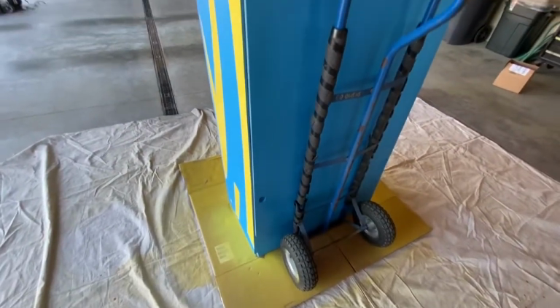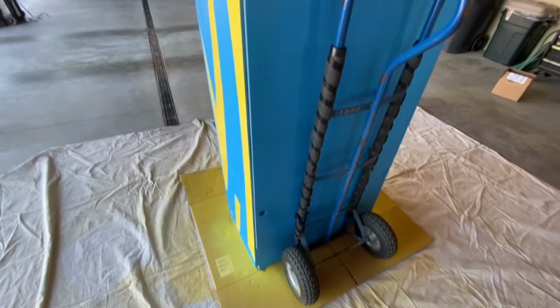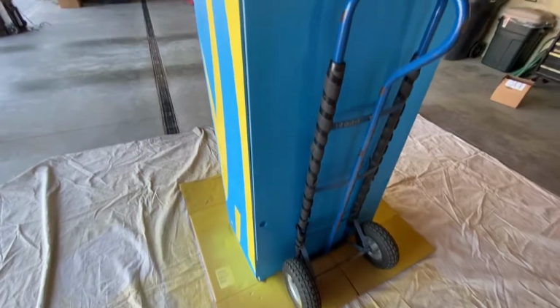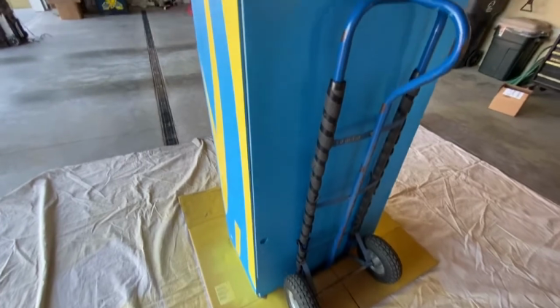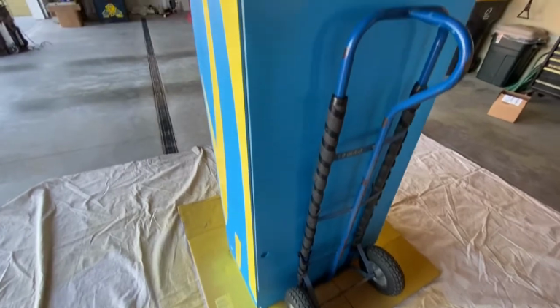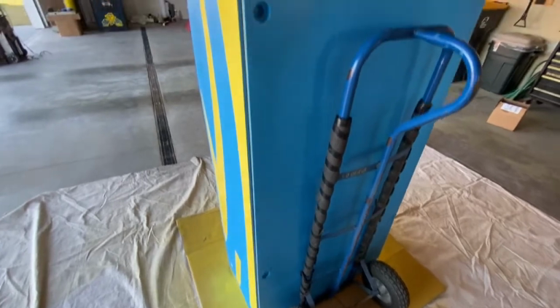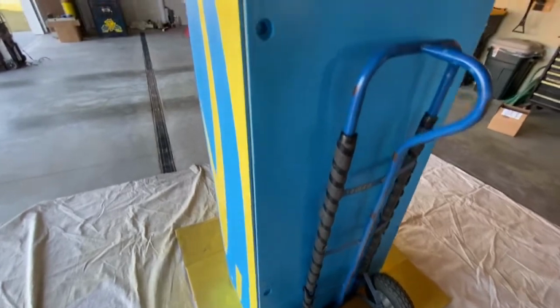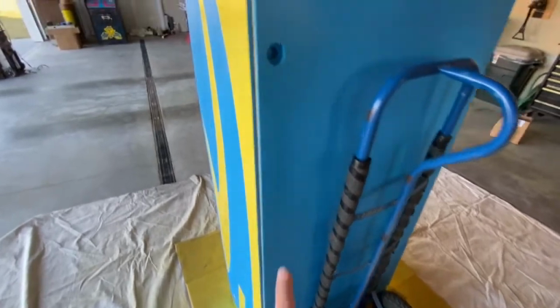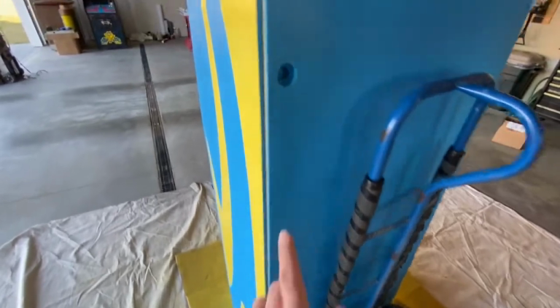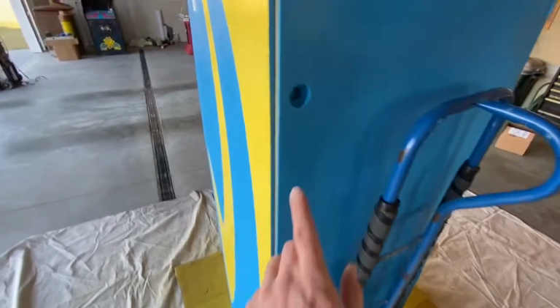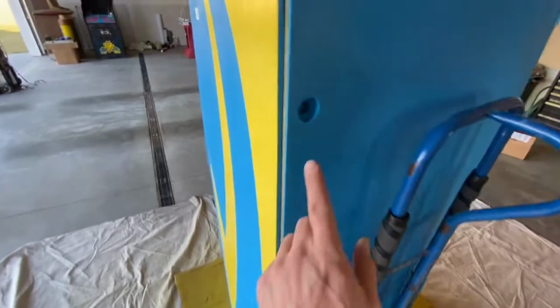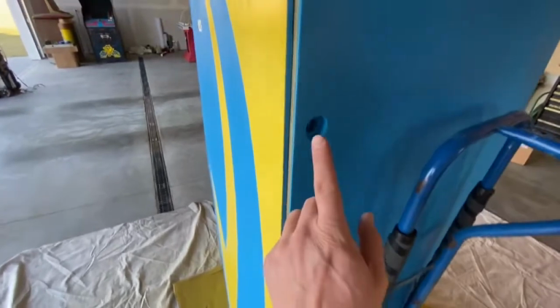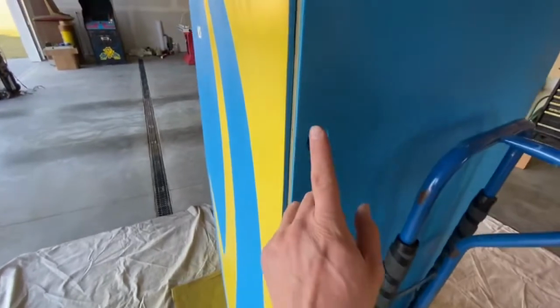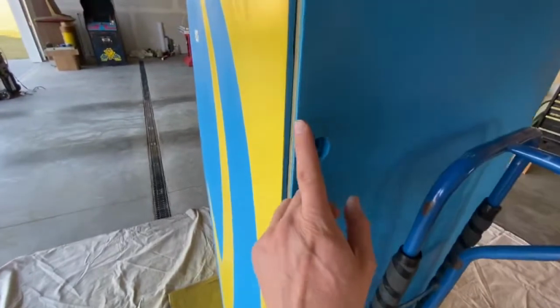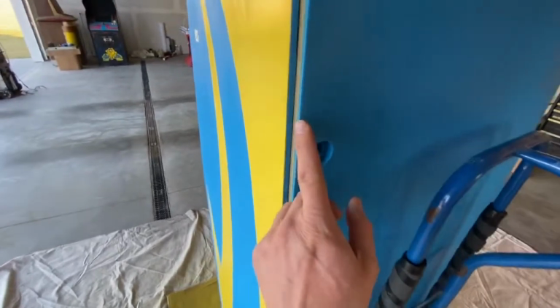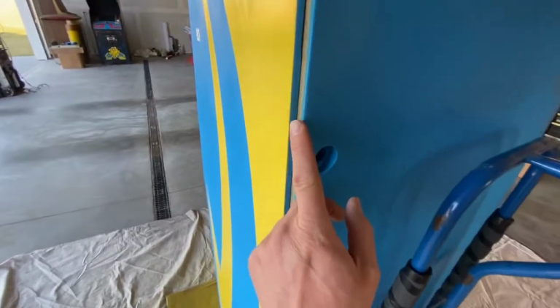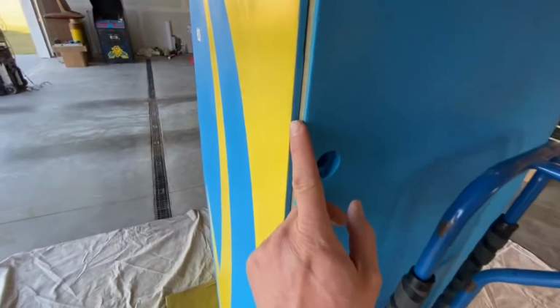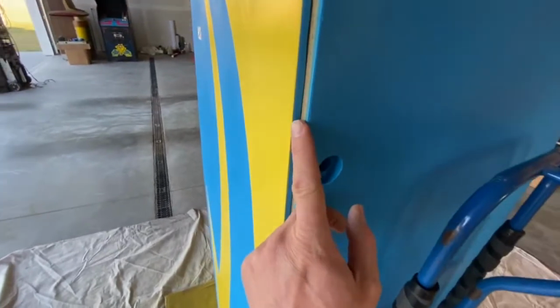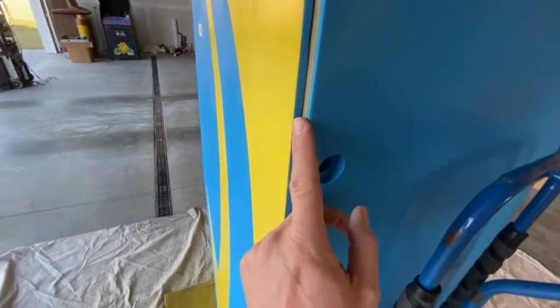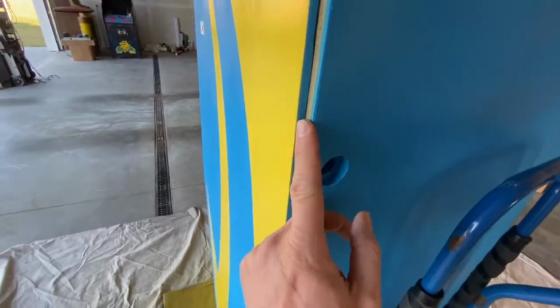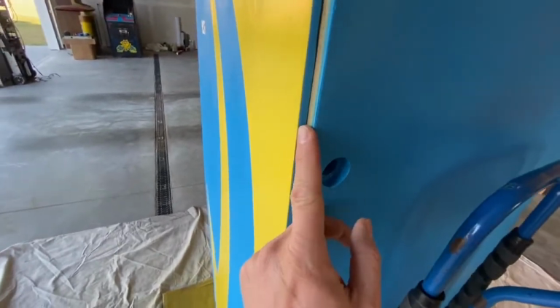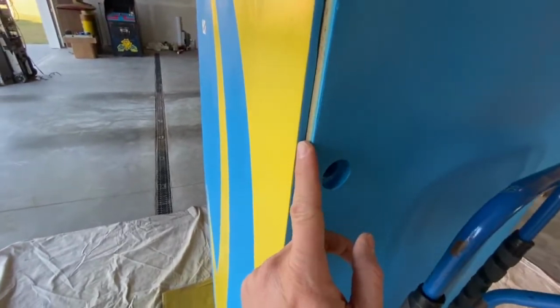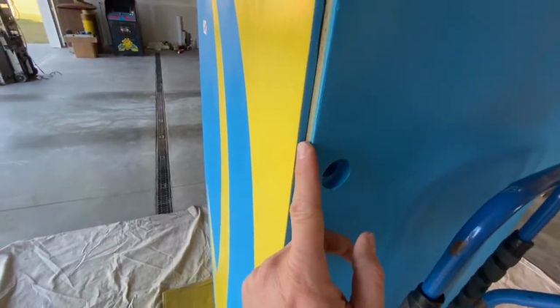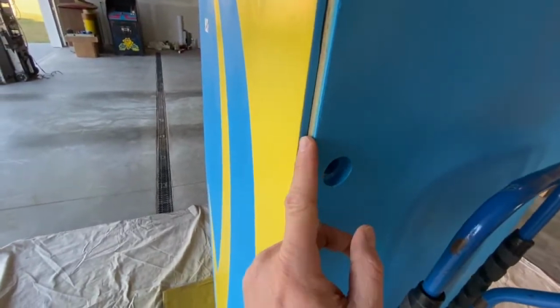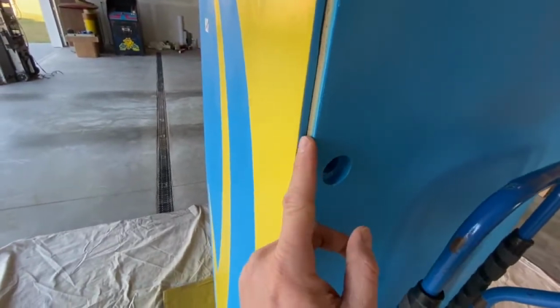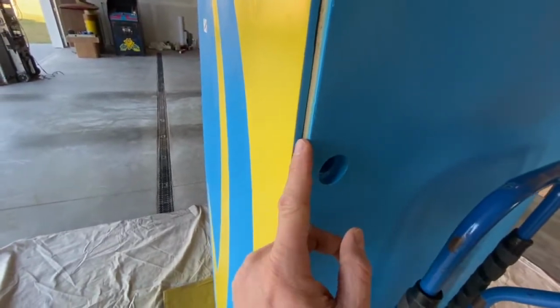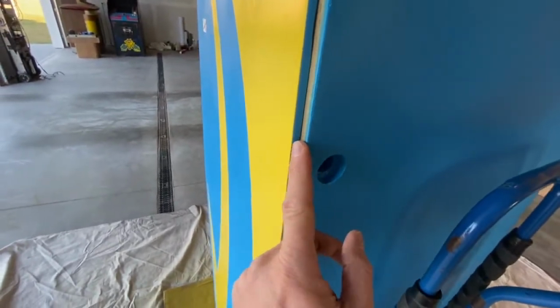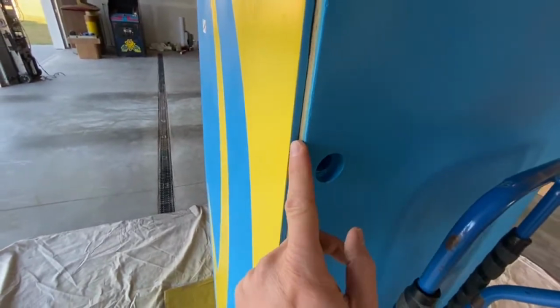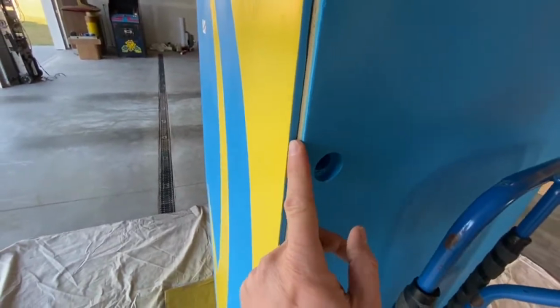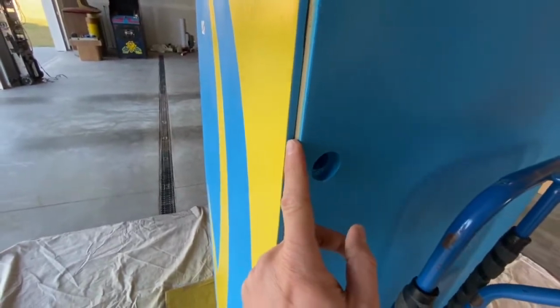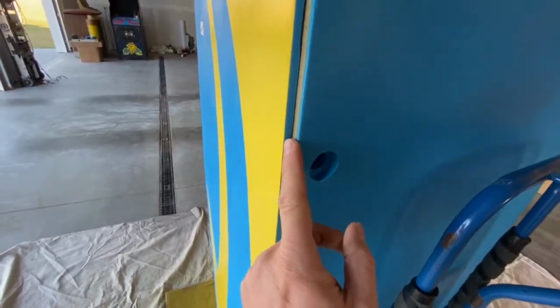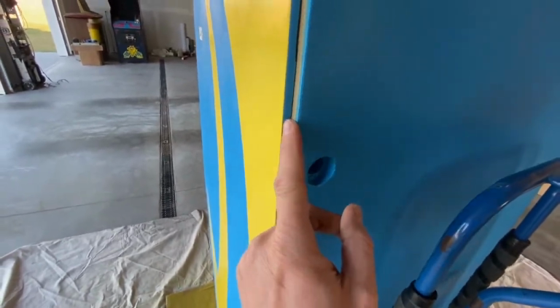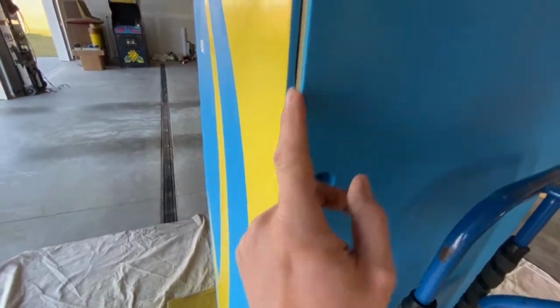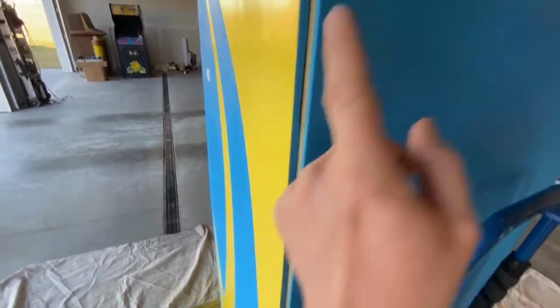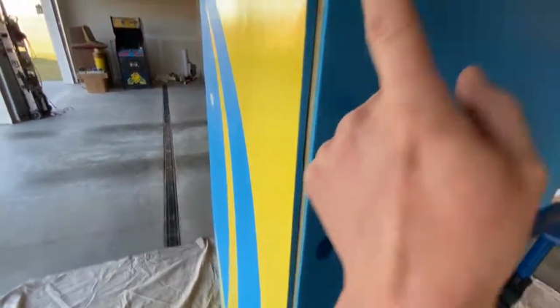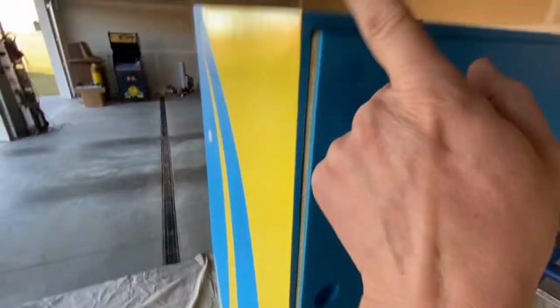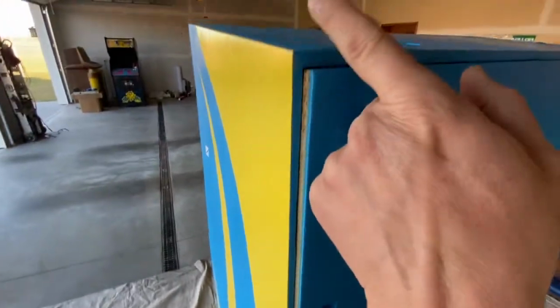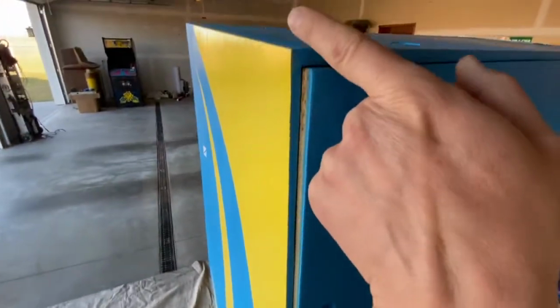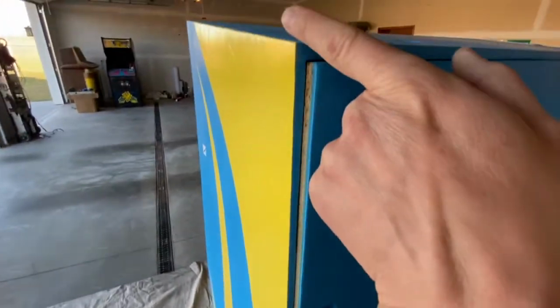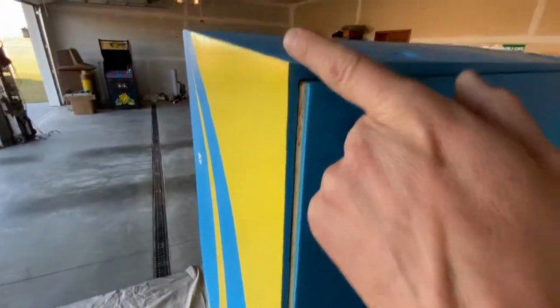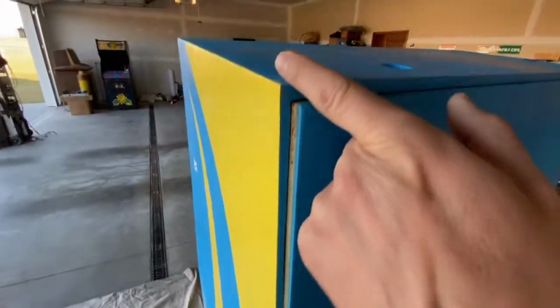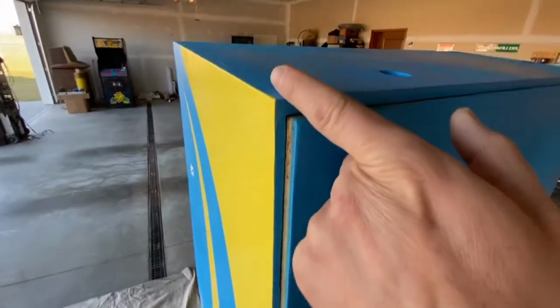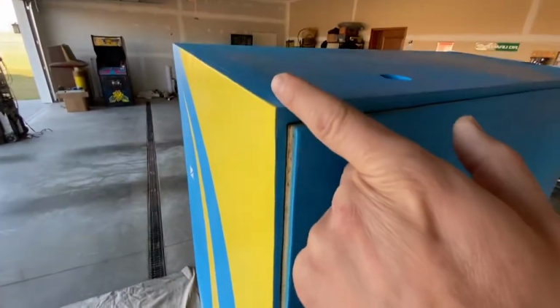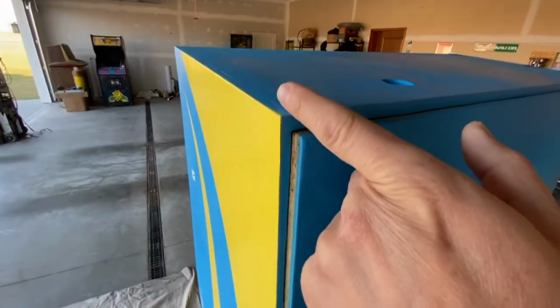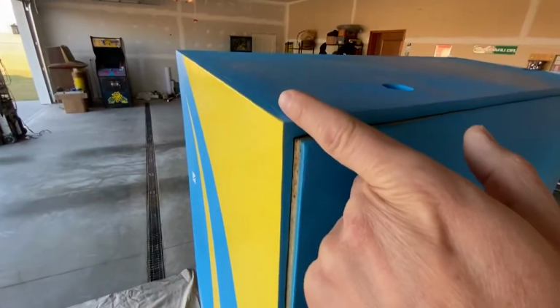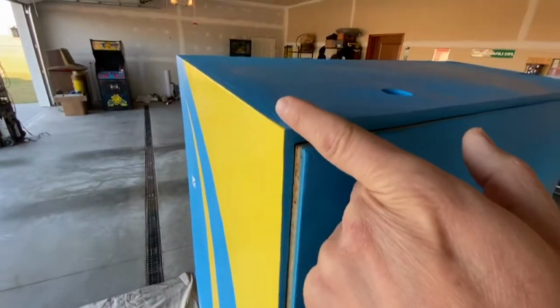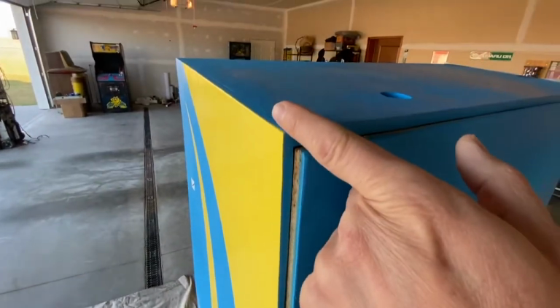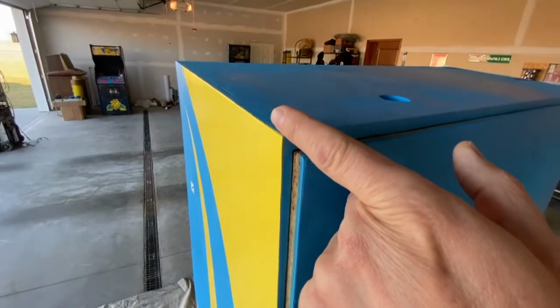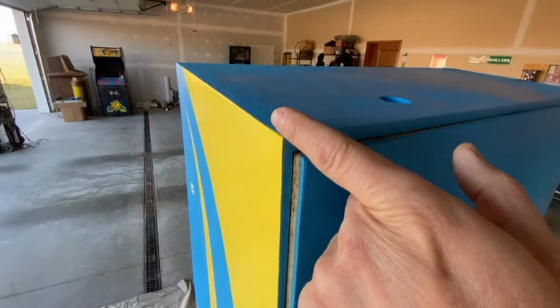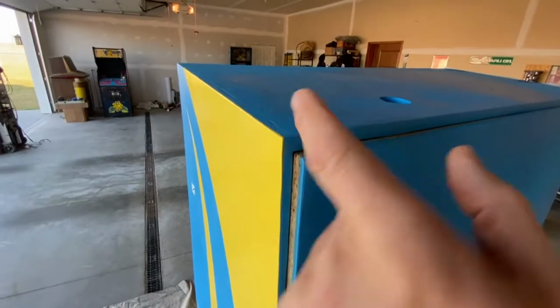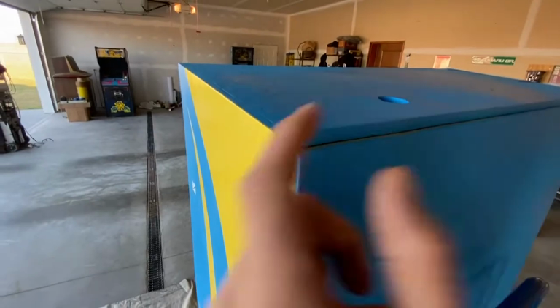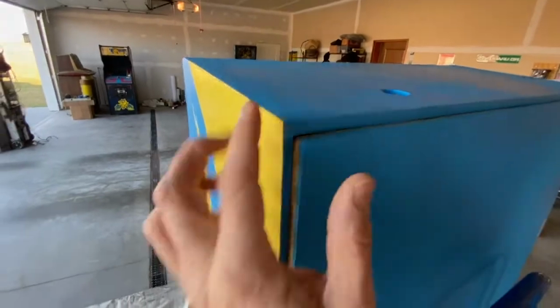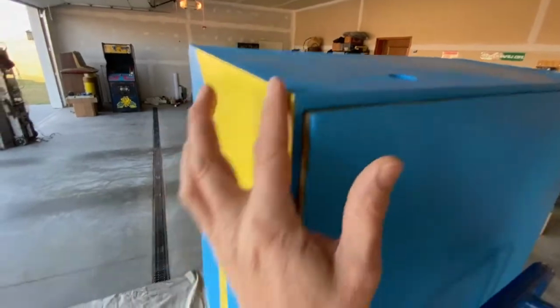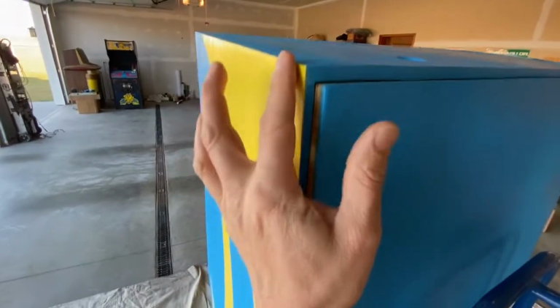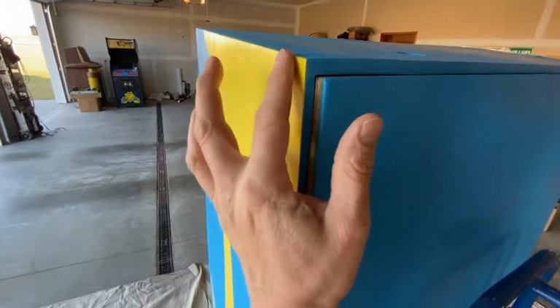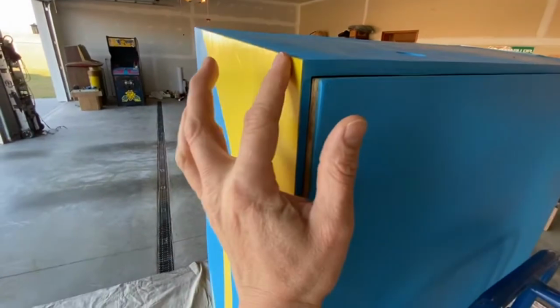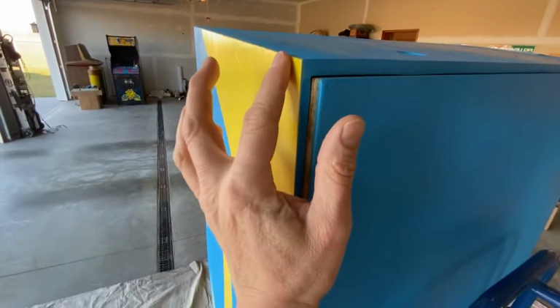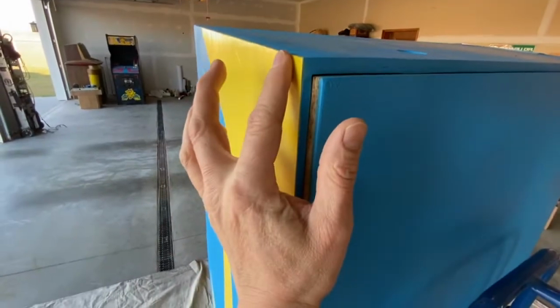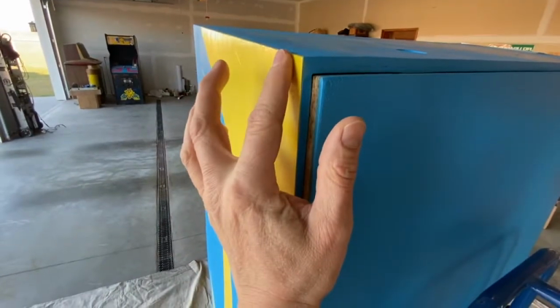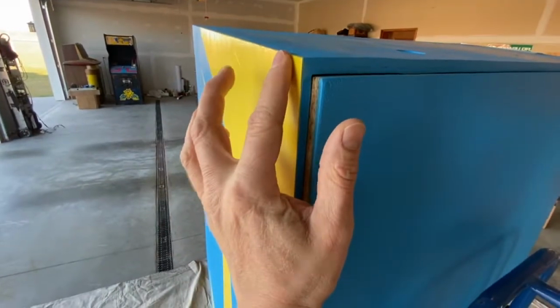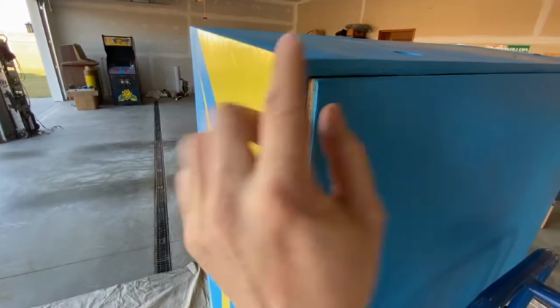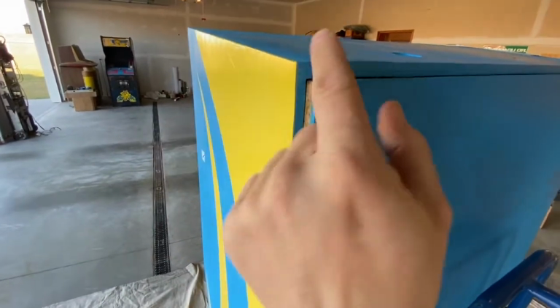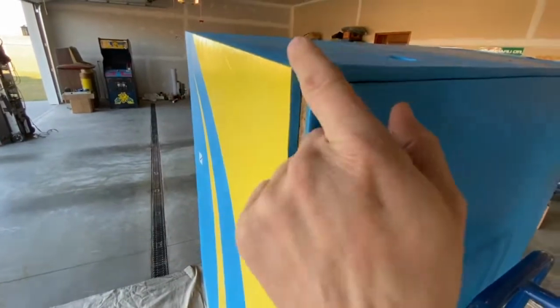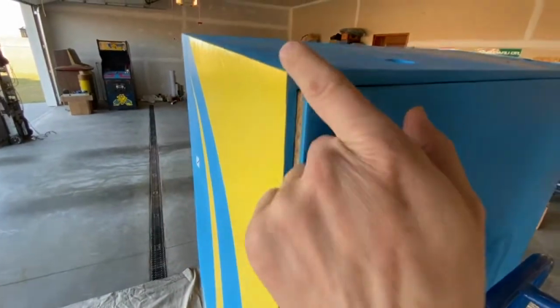I just wanted to point out that when I taped it, I made sure to roll my tape just a hair around because I don't want to see an edge of blue from the side.